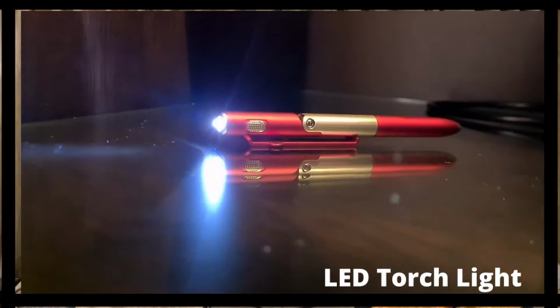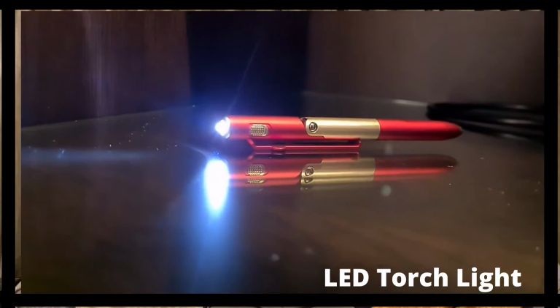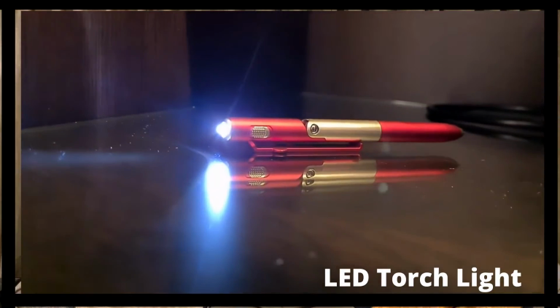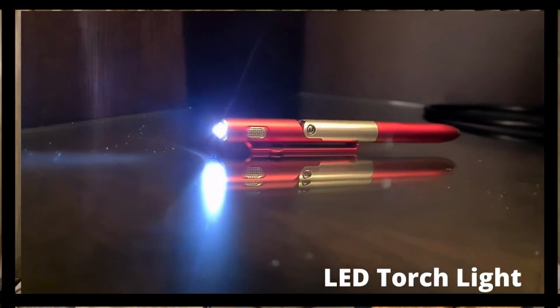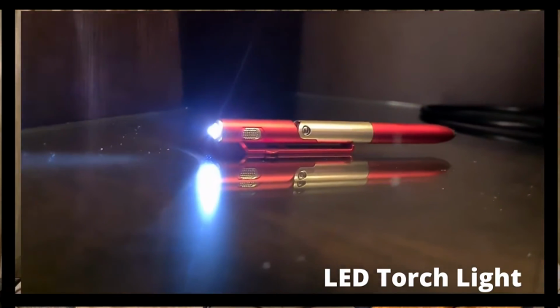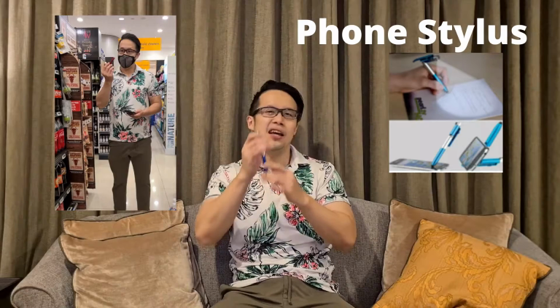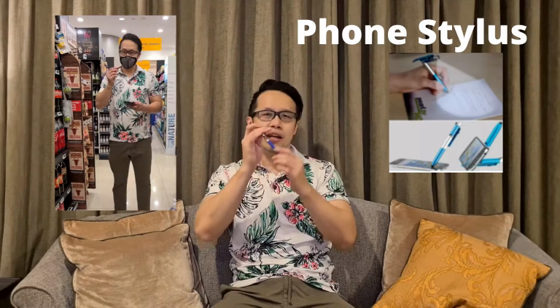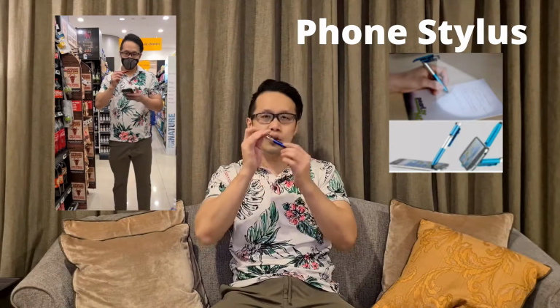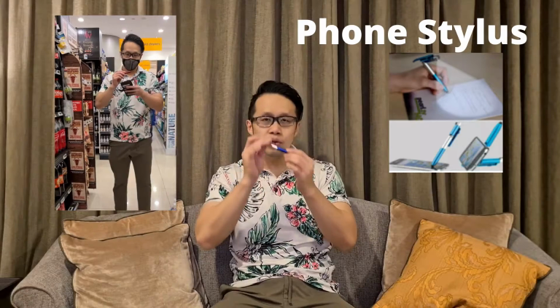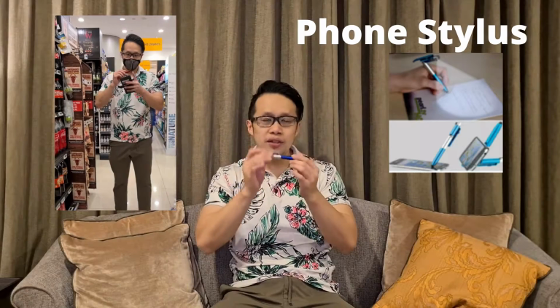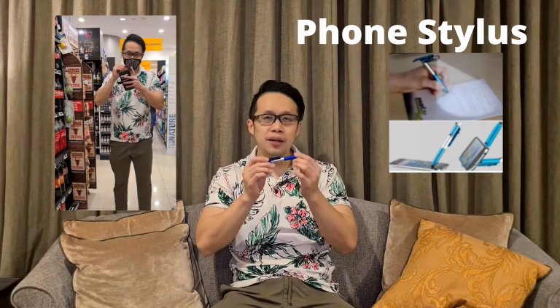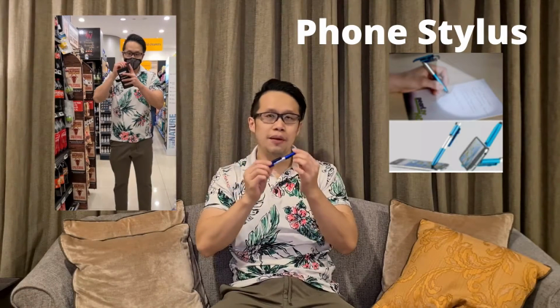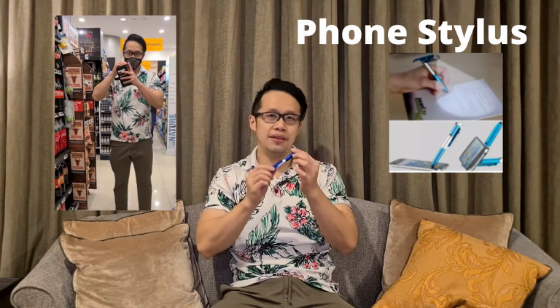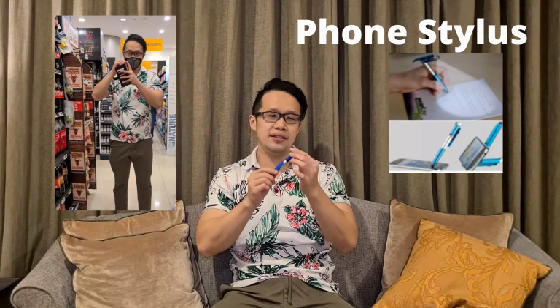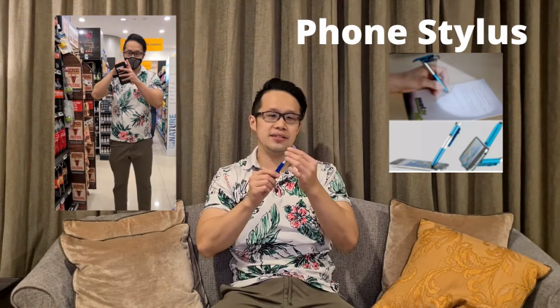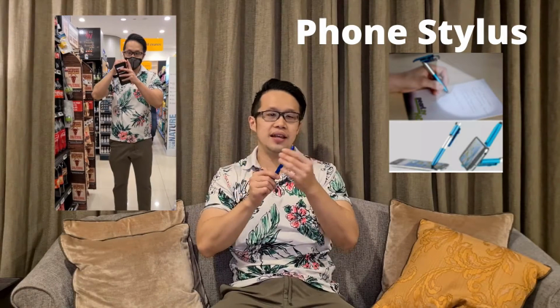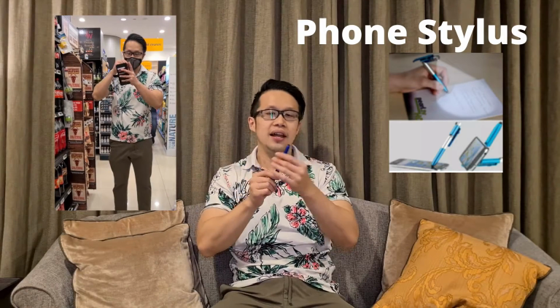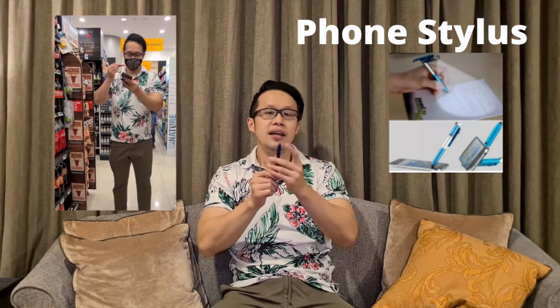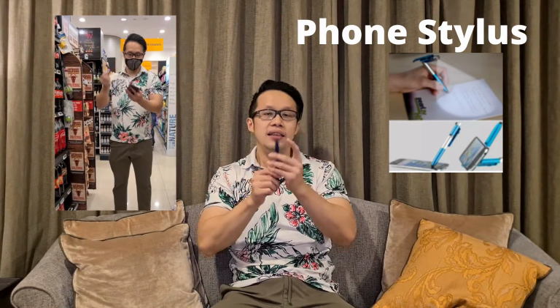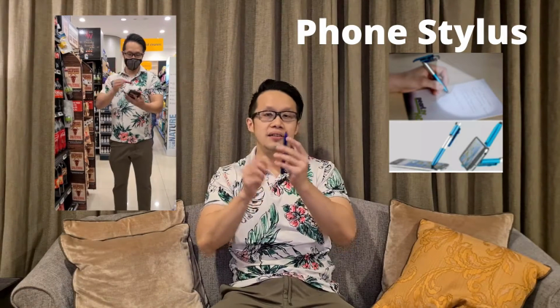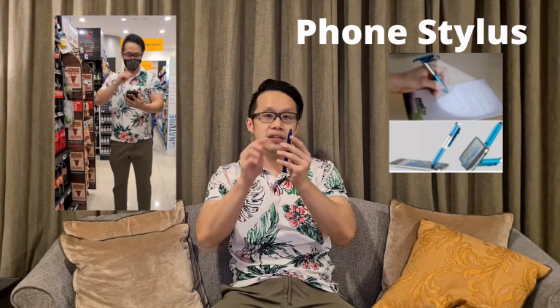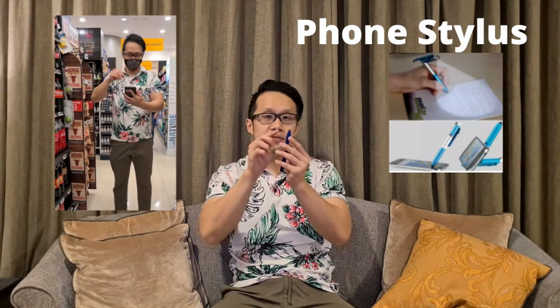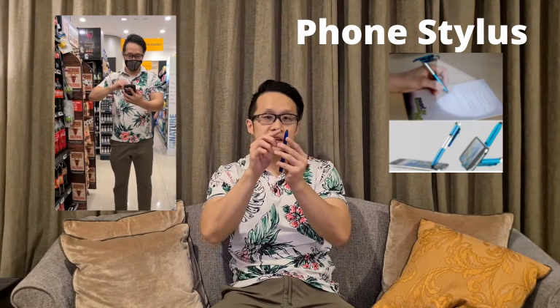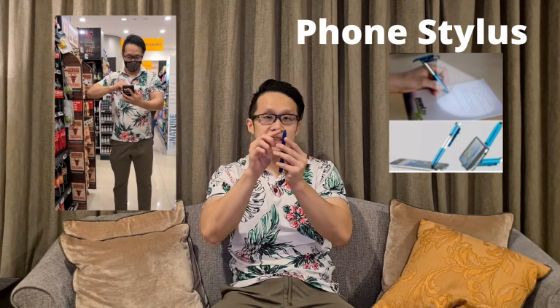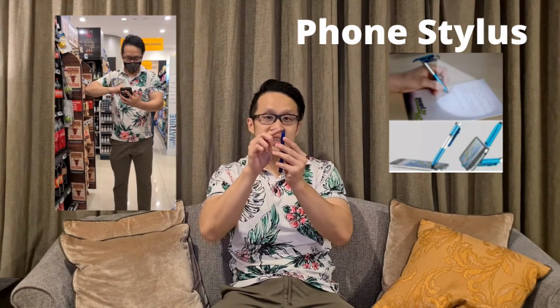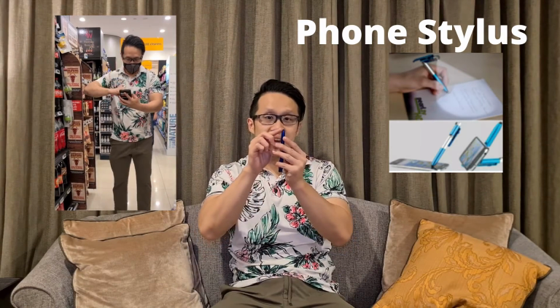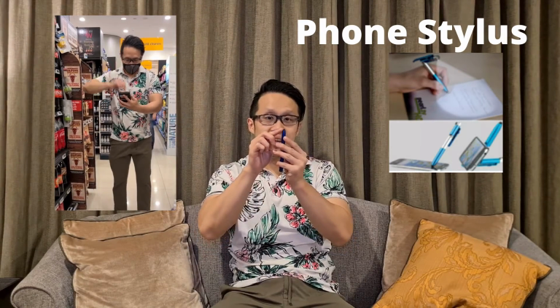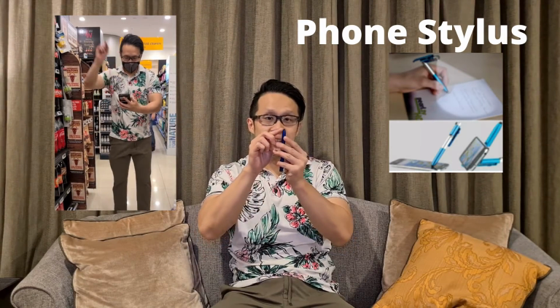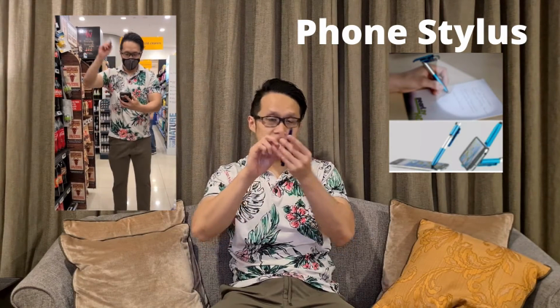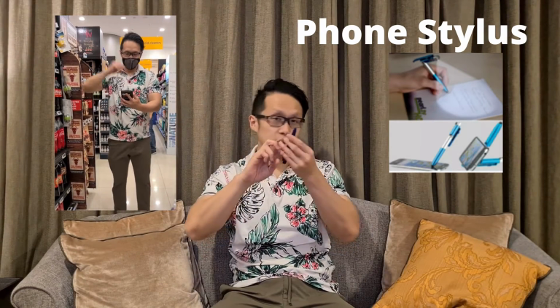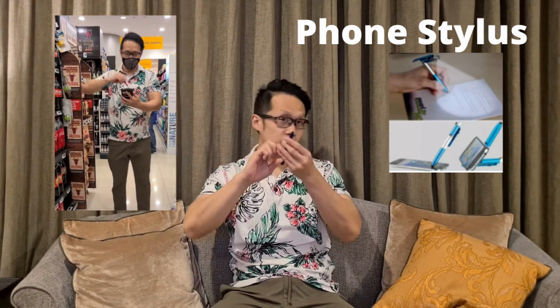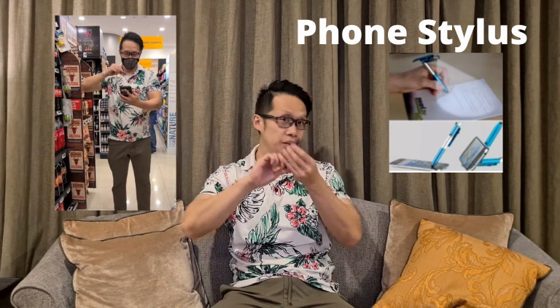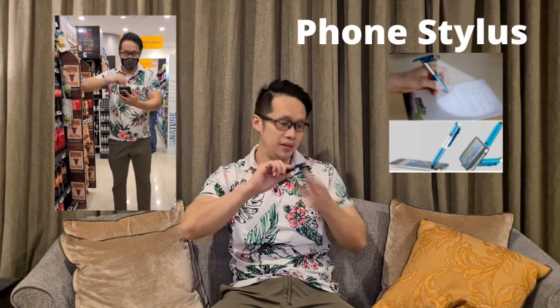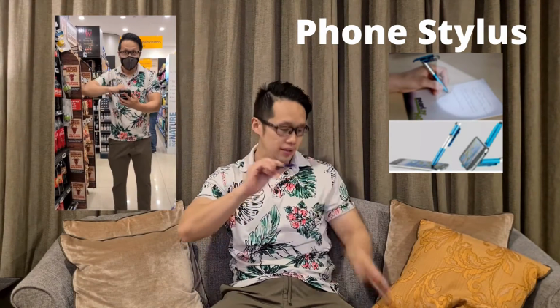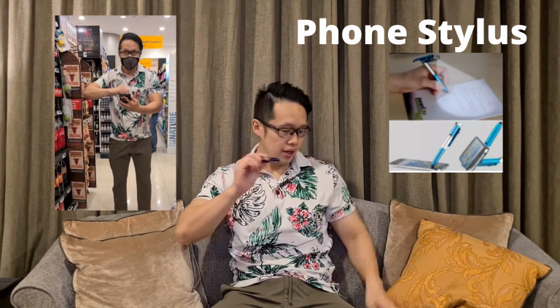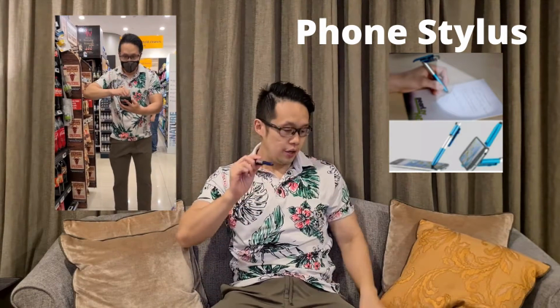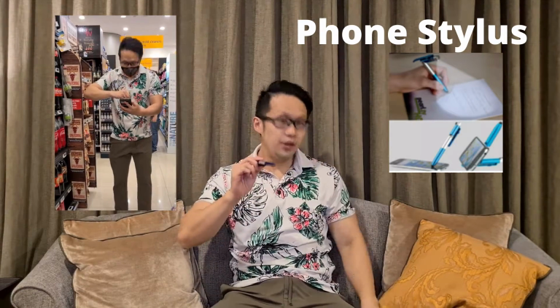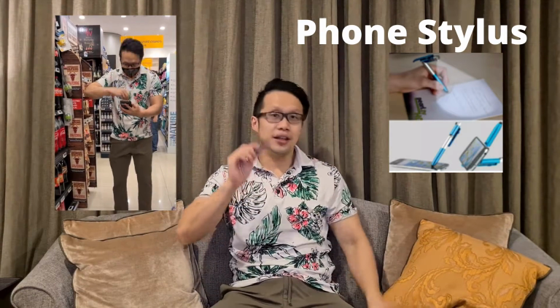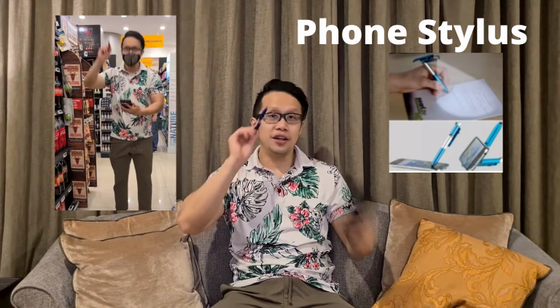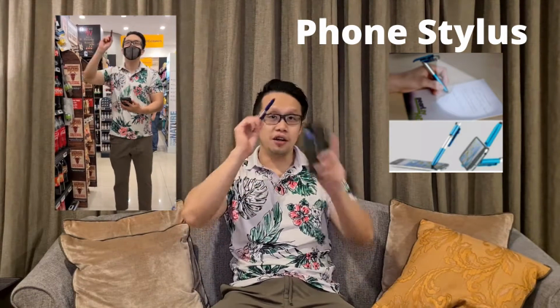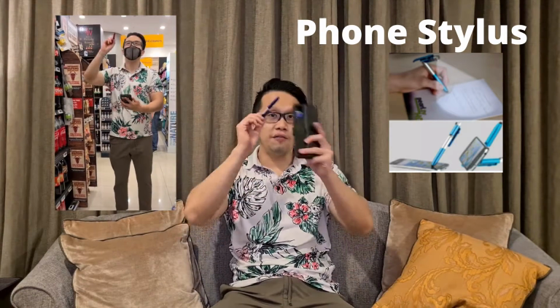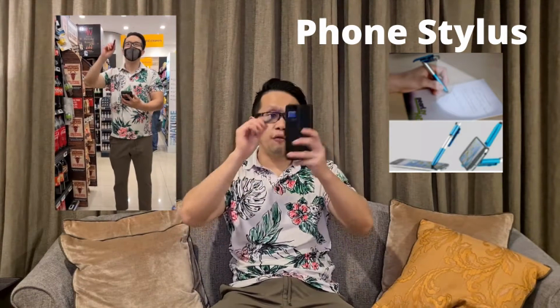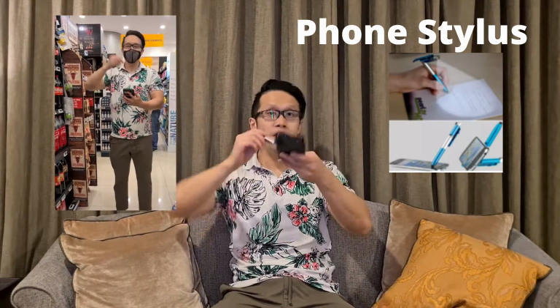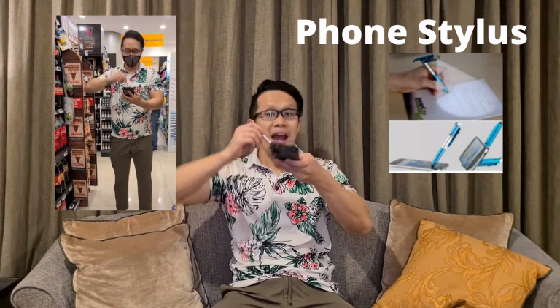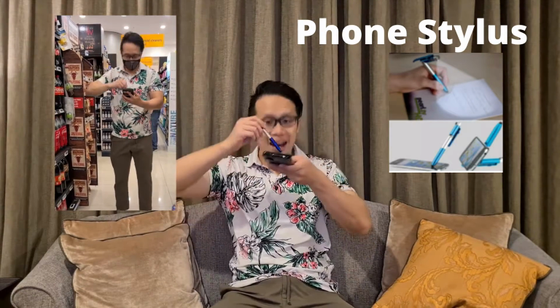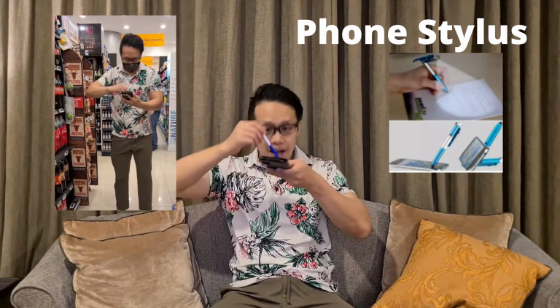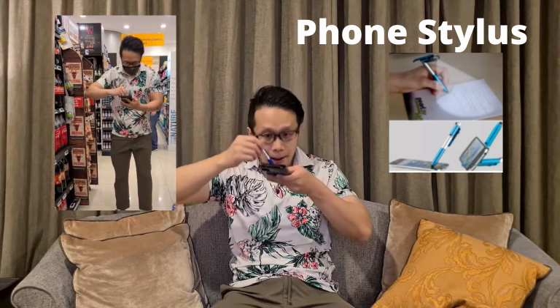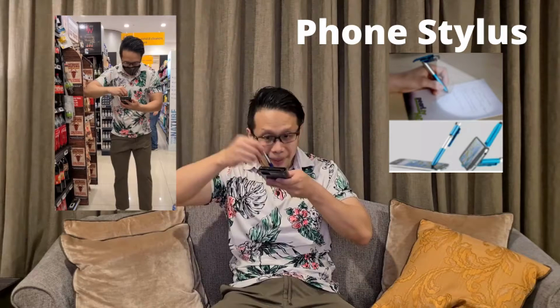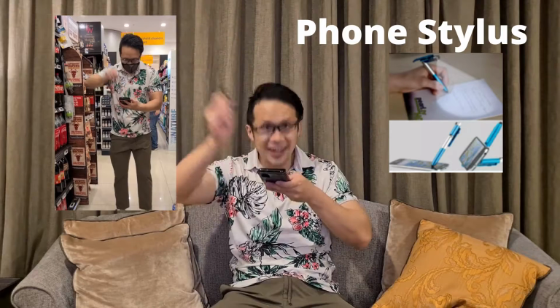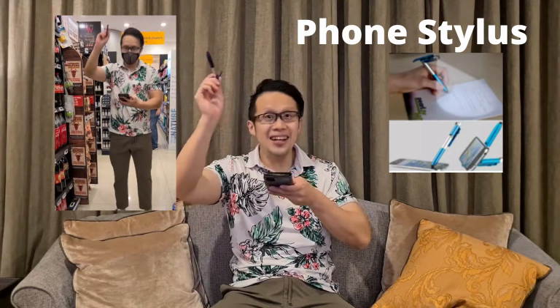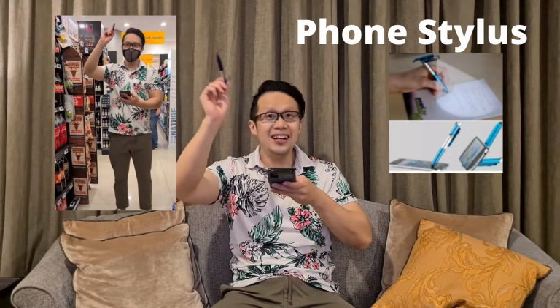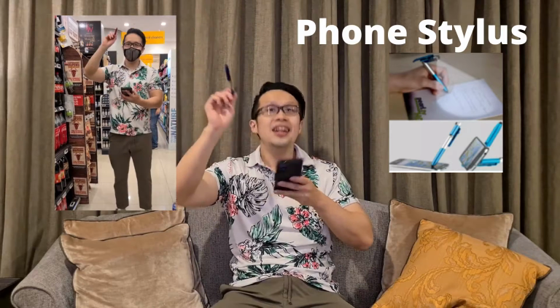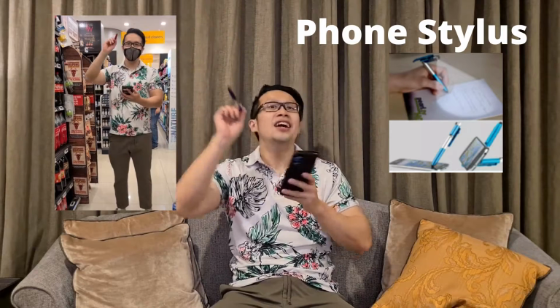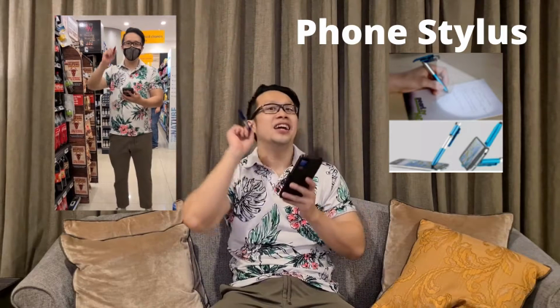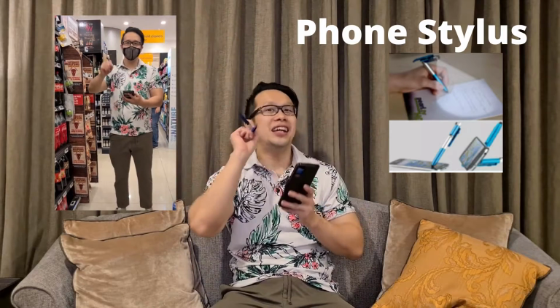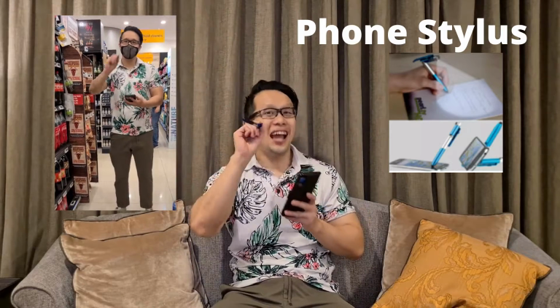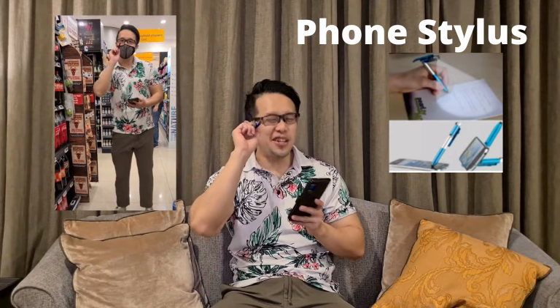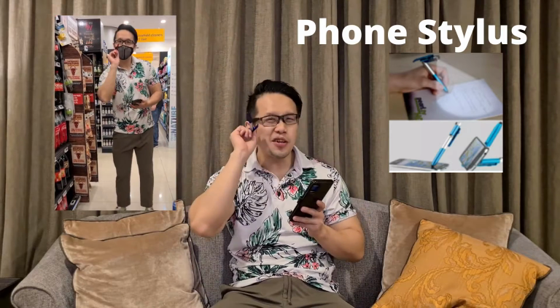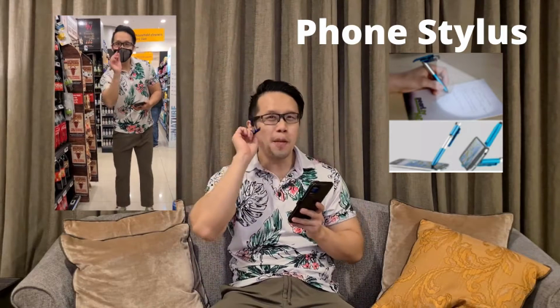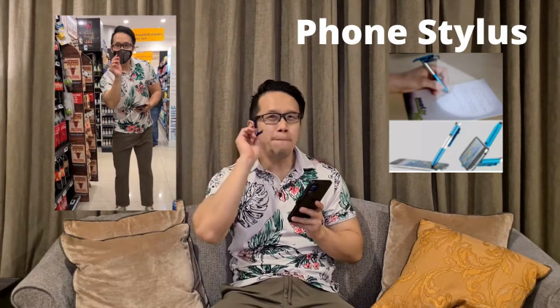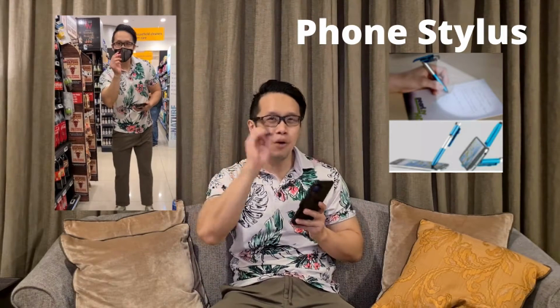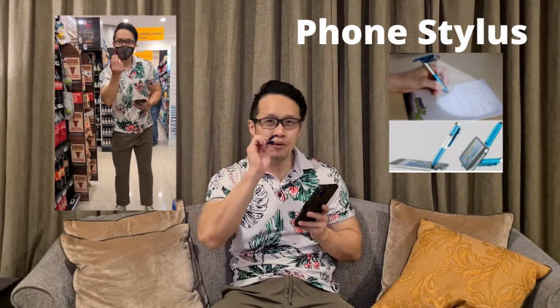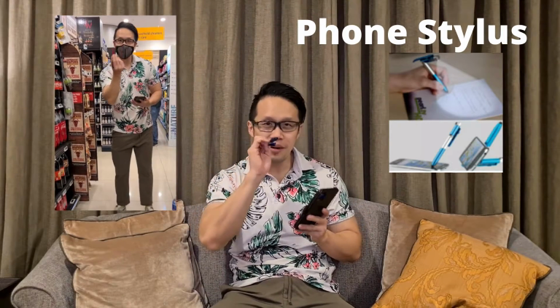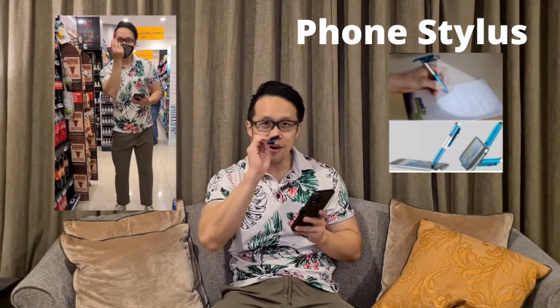The good thing about this is that there's even a stylus, which means you can take your phone and catch Pokemon.